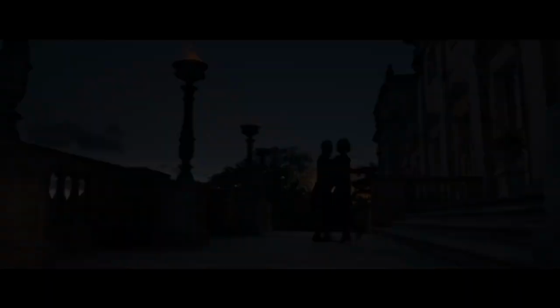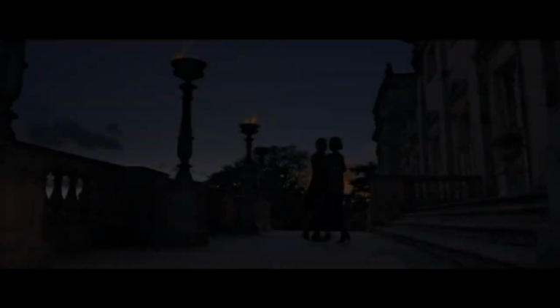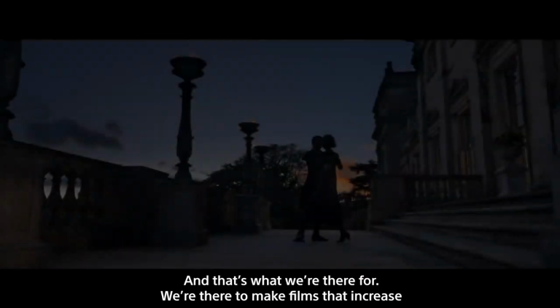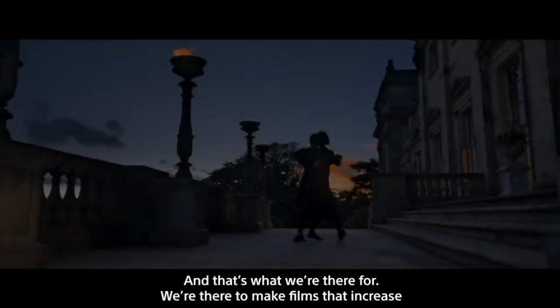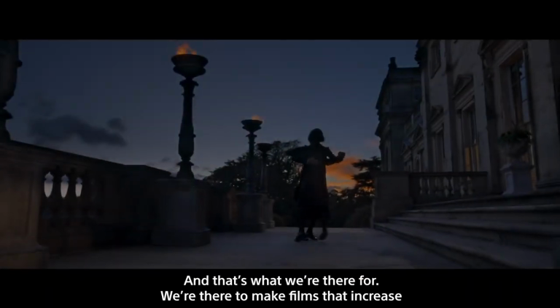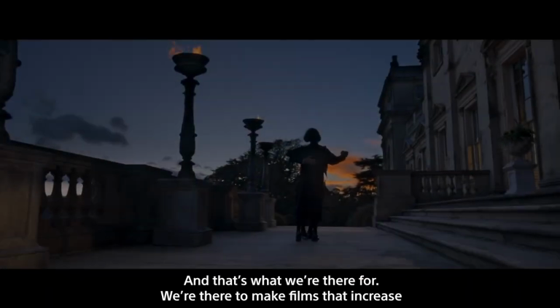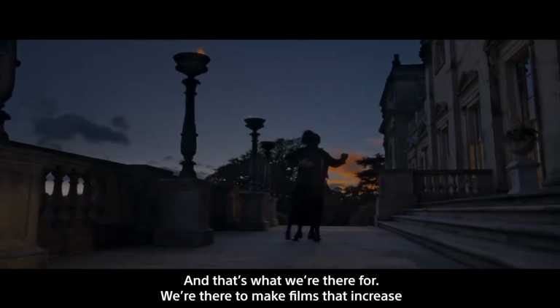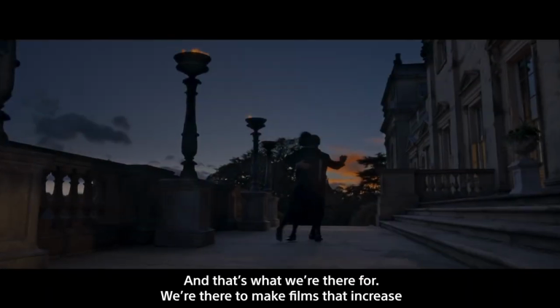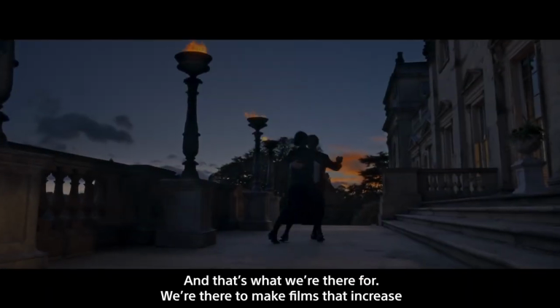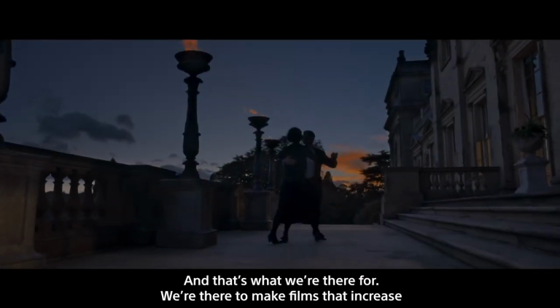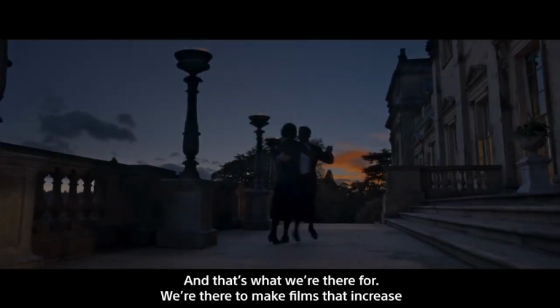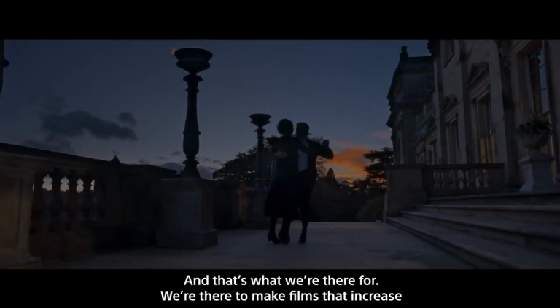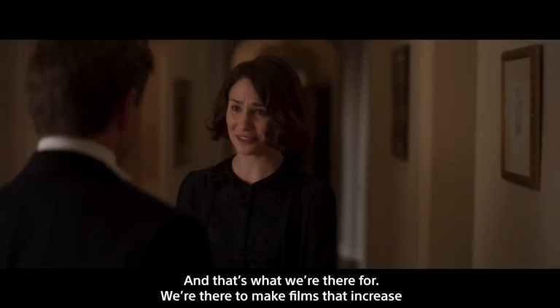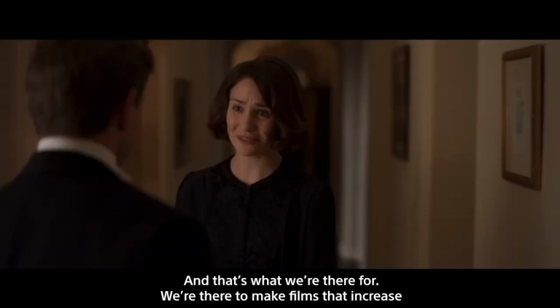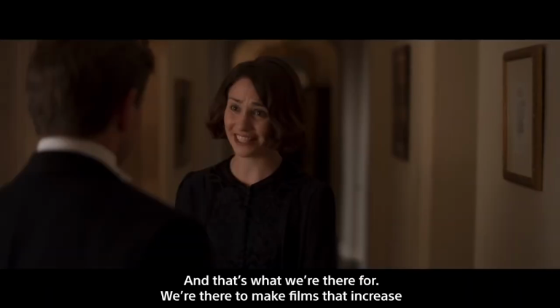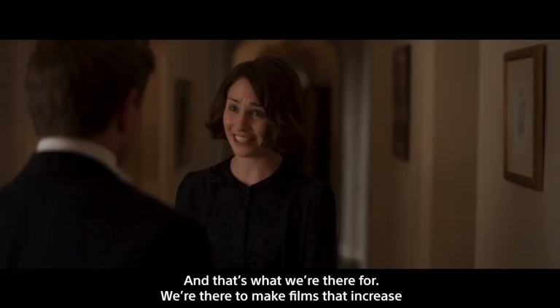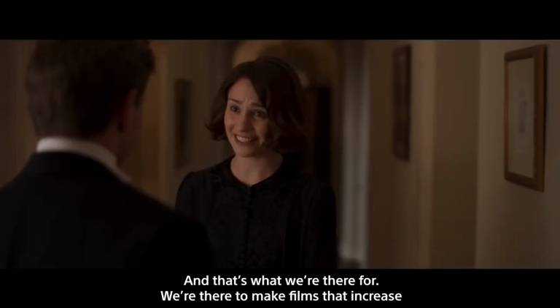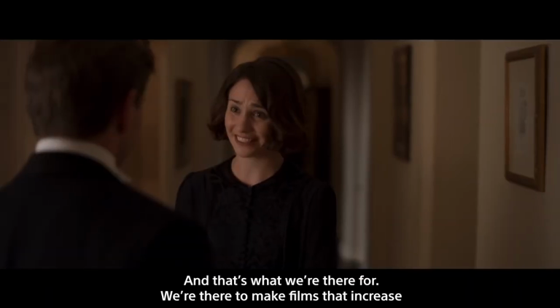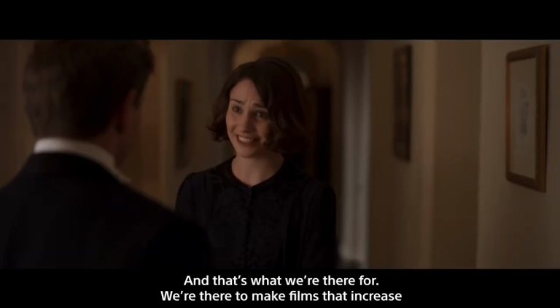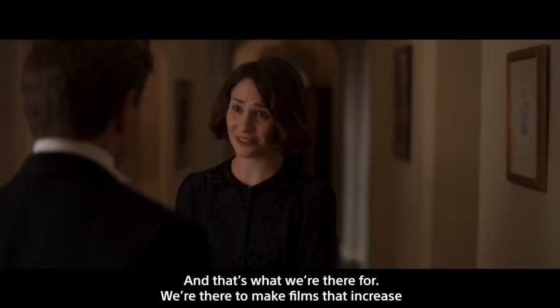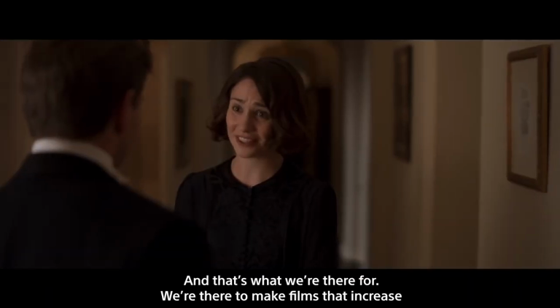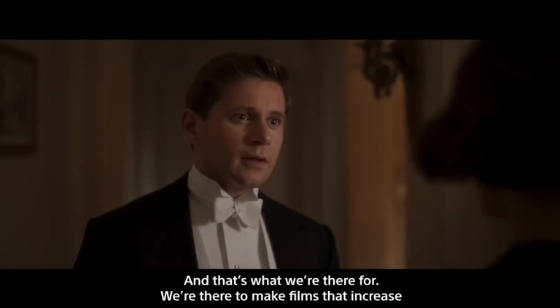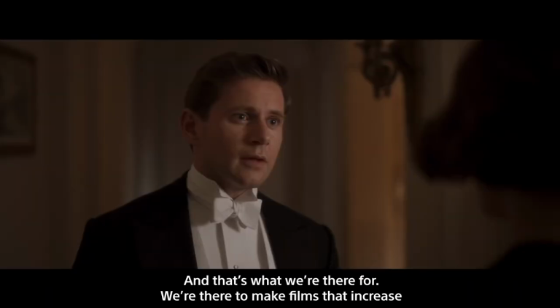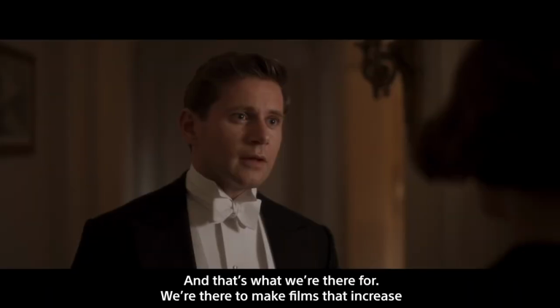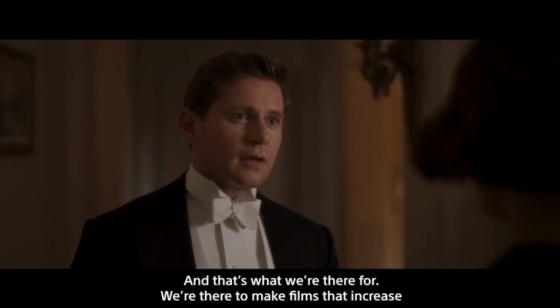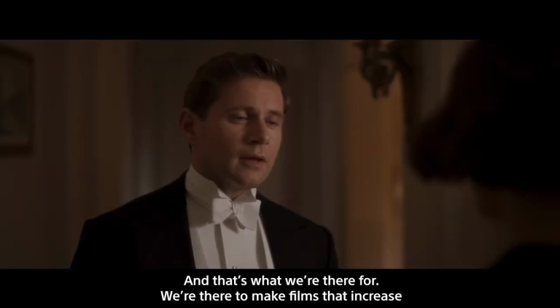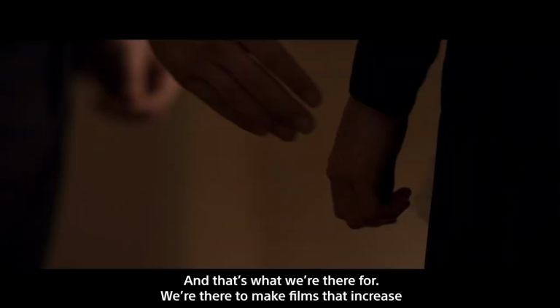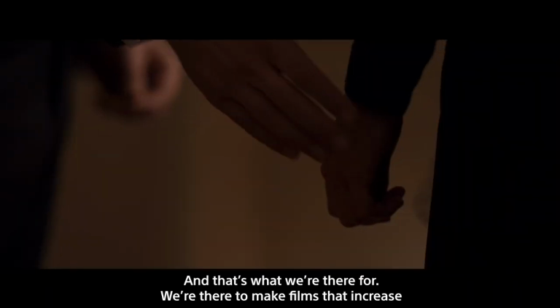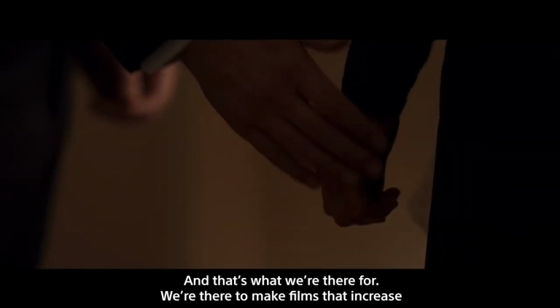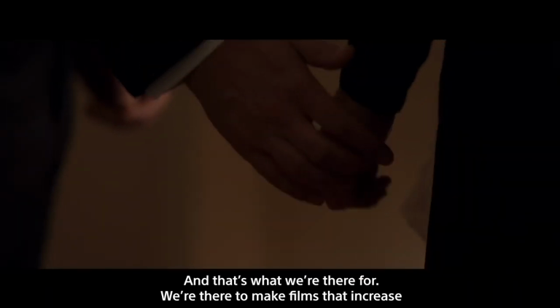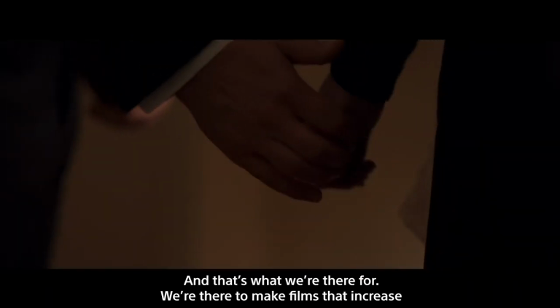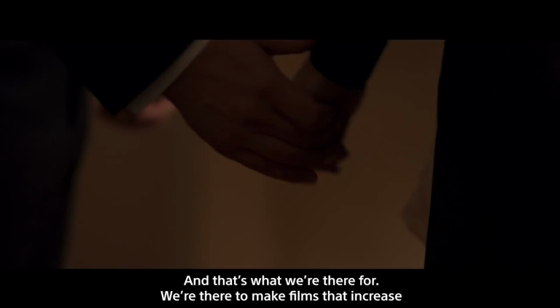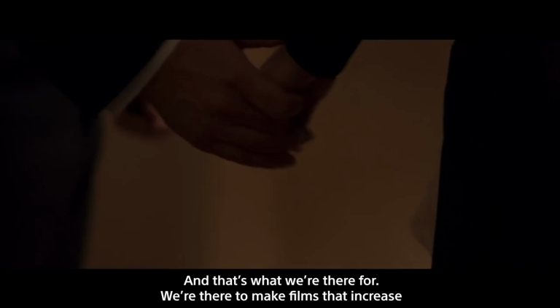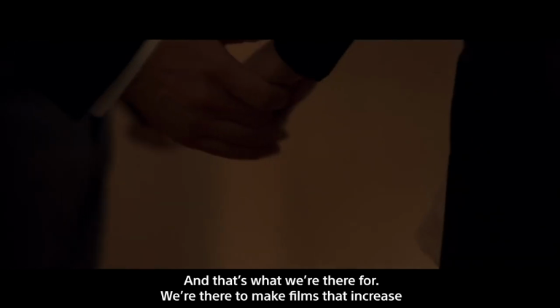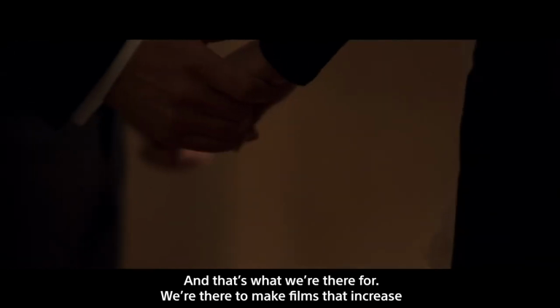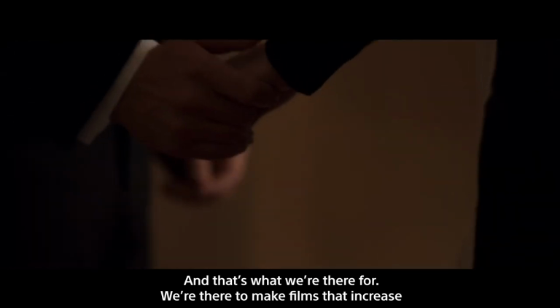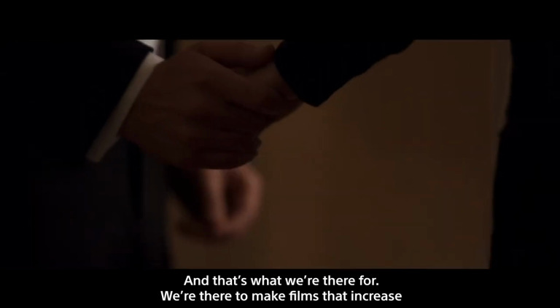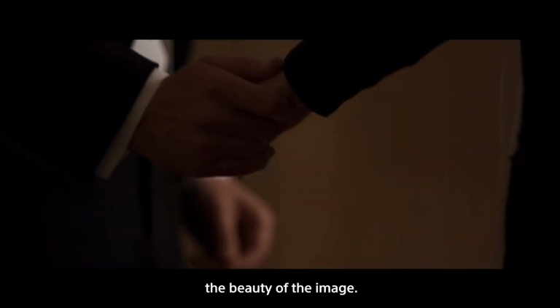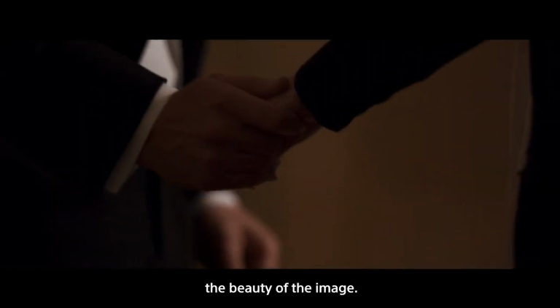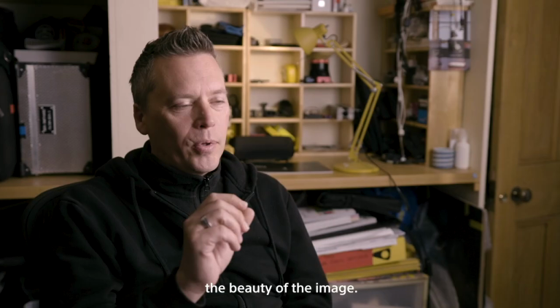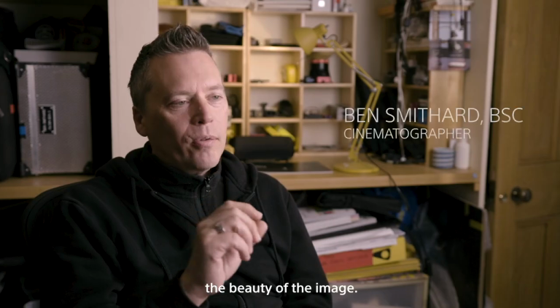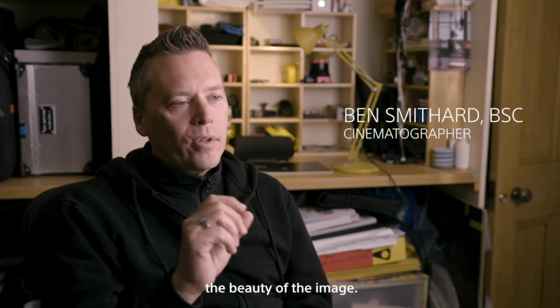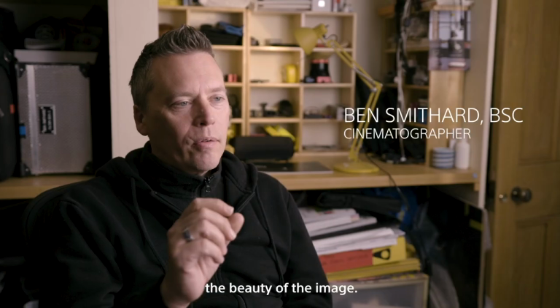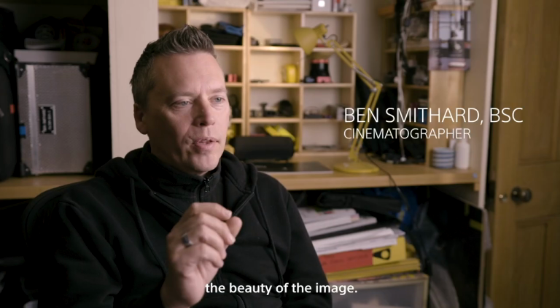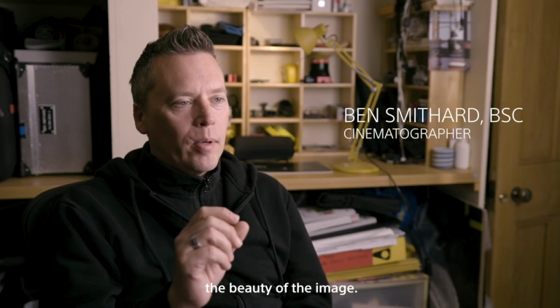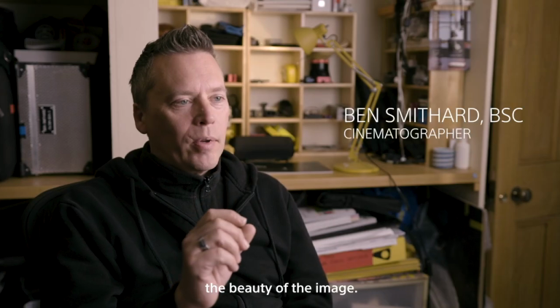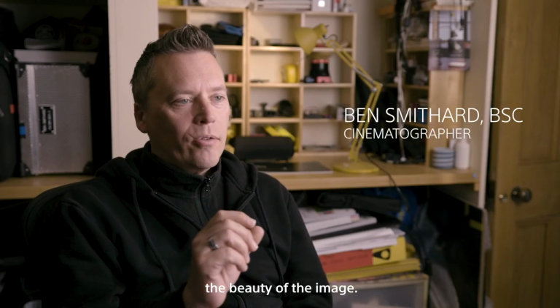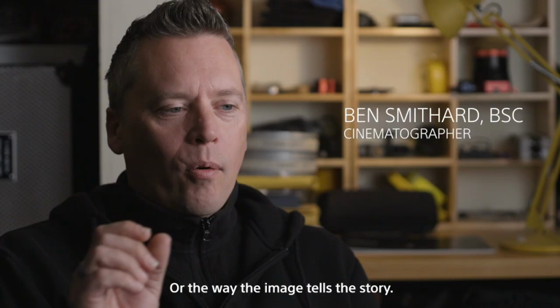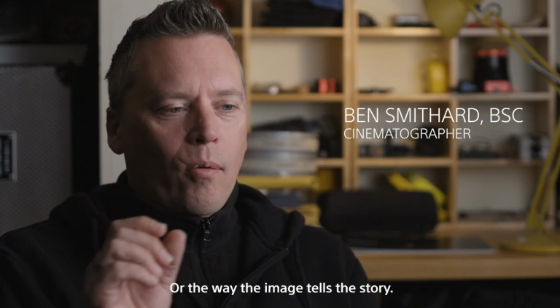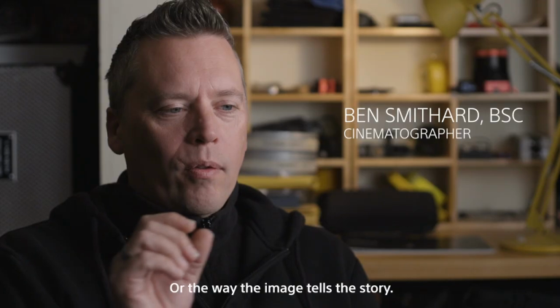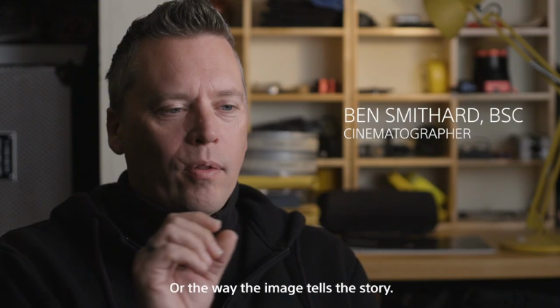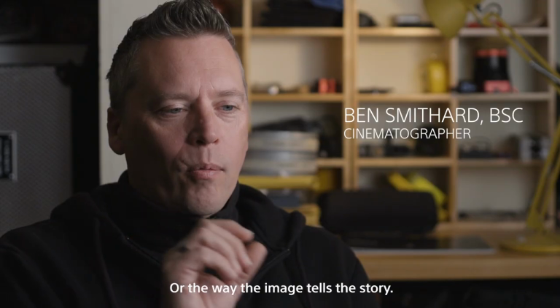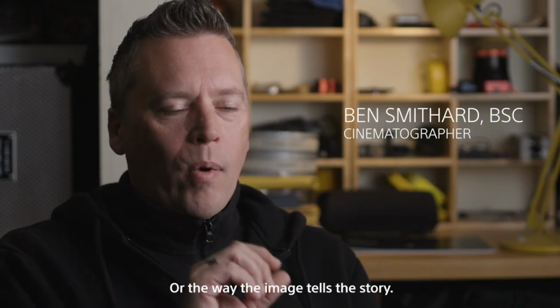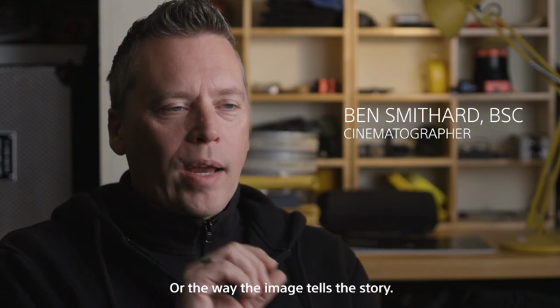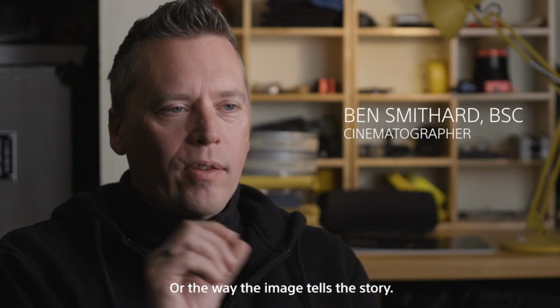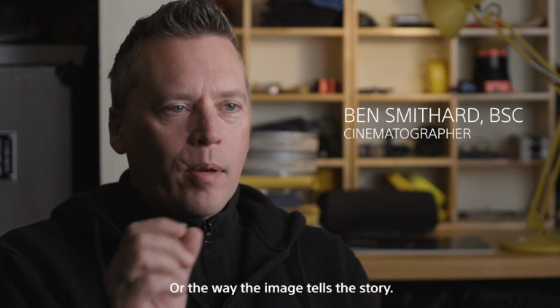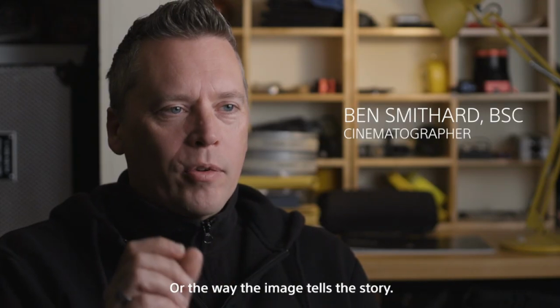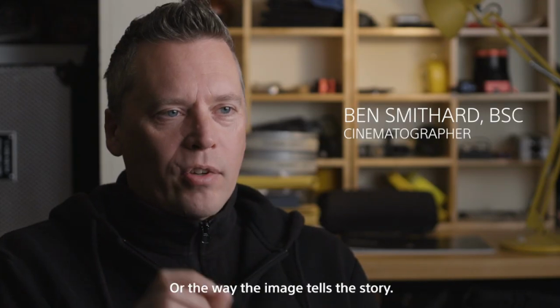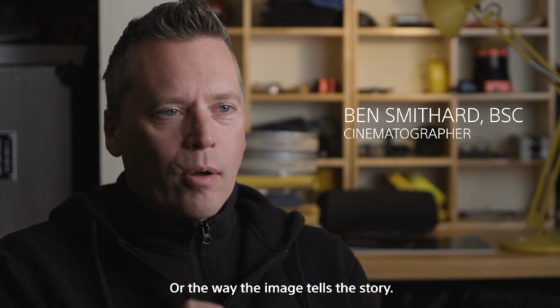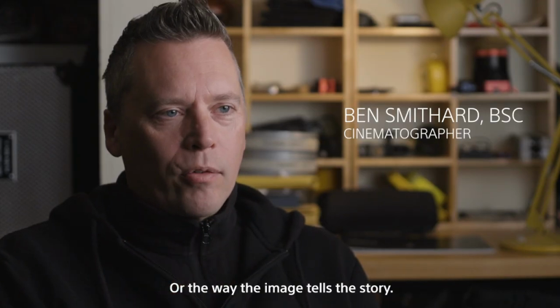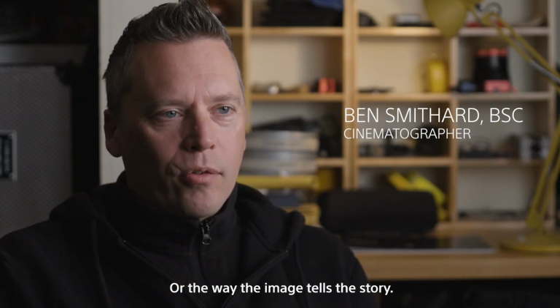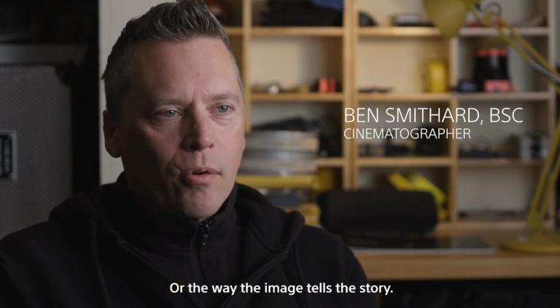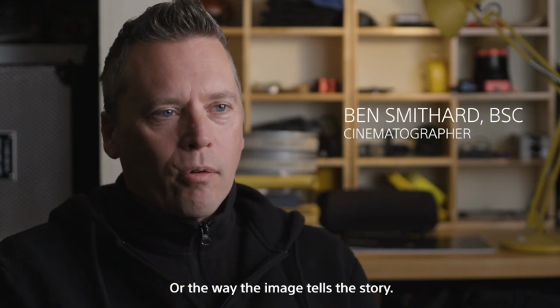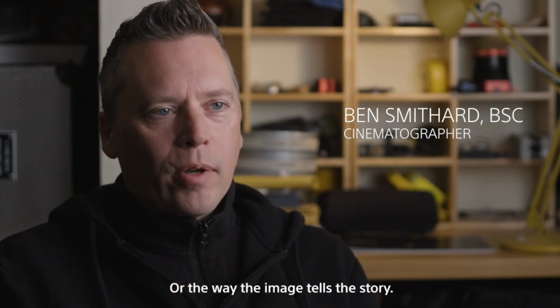And that's what we're there for. We're there to make films that increase the beauty of the image or the way the image tells a story.